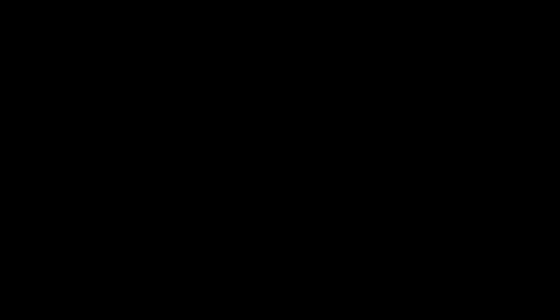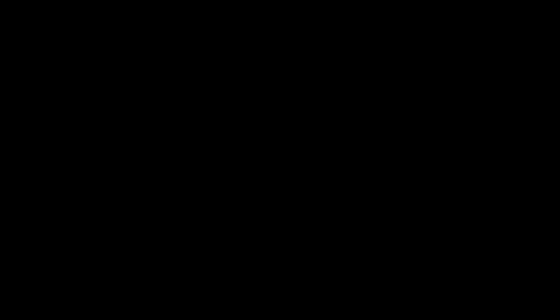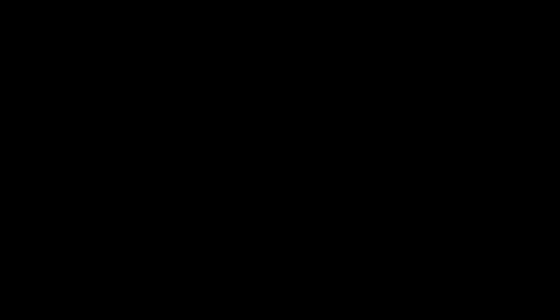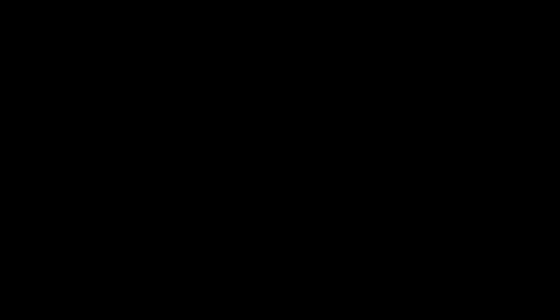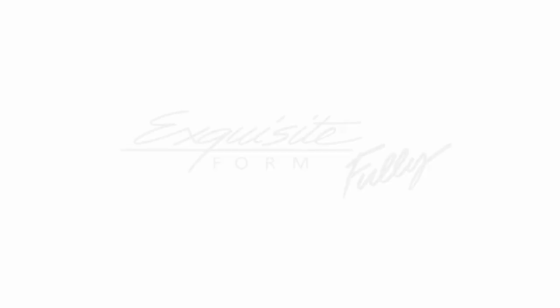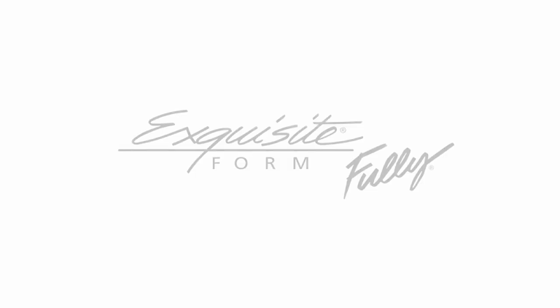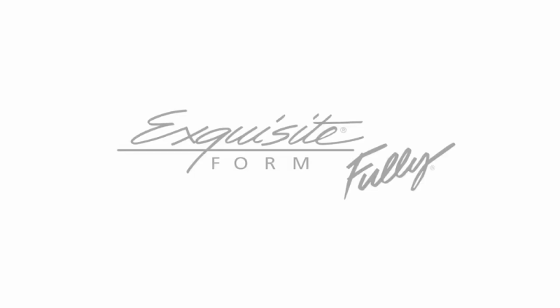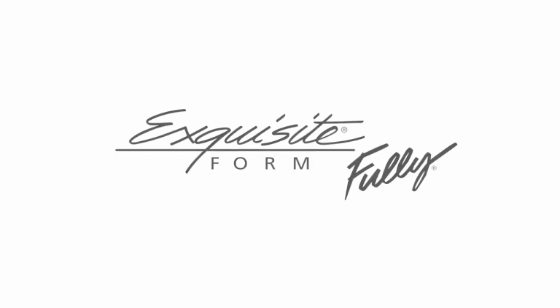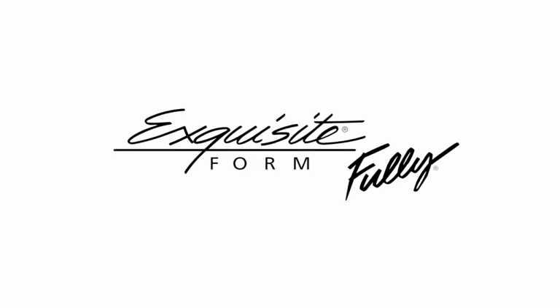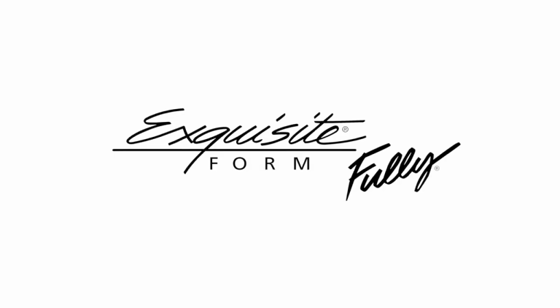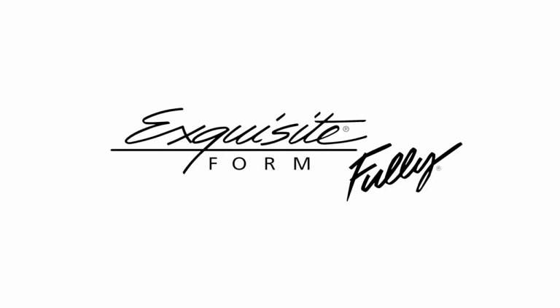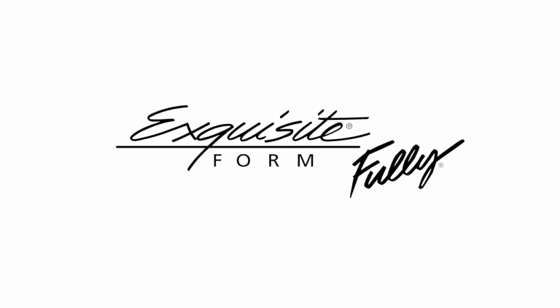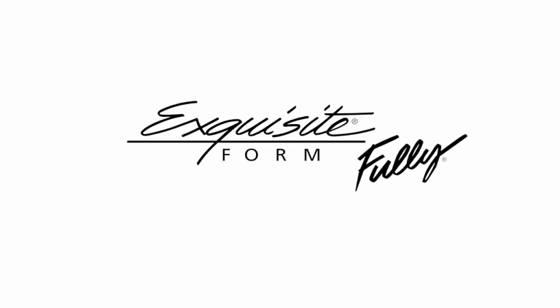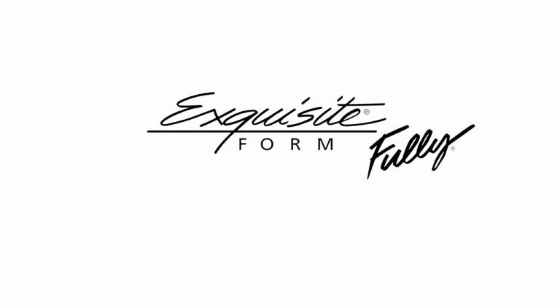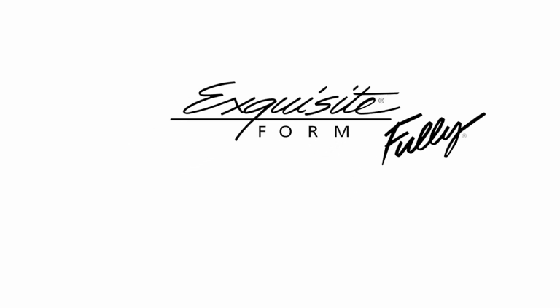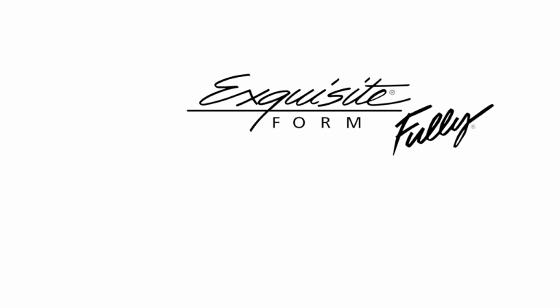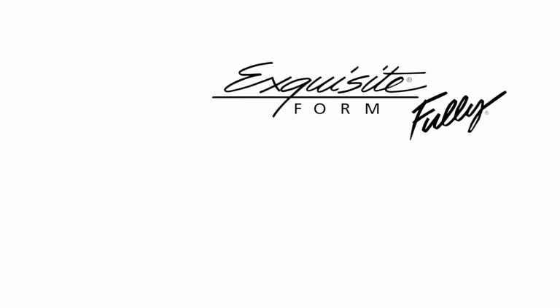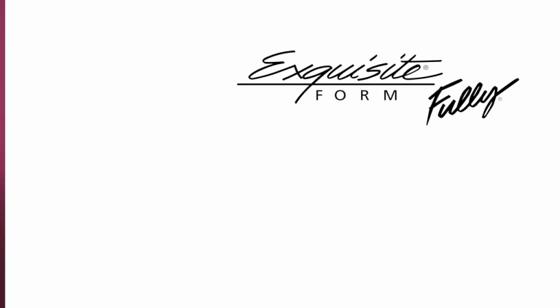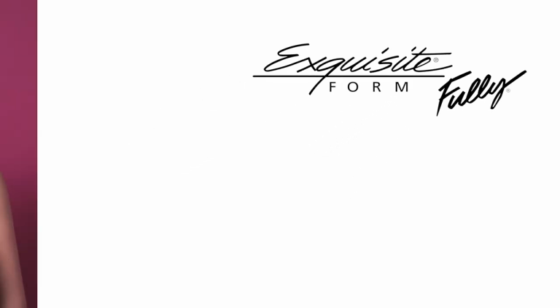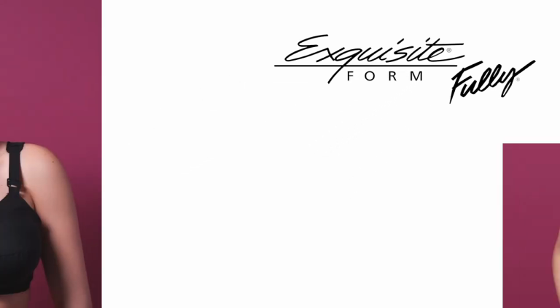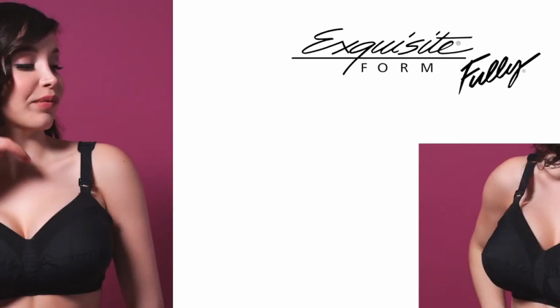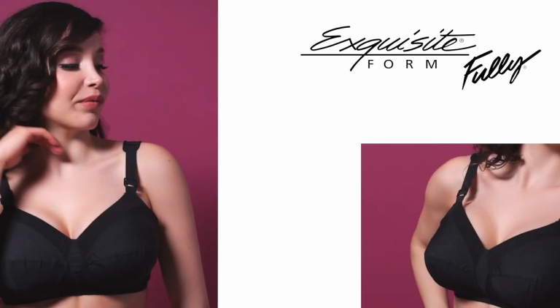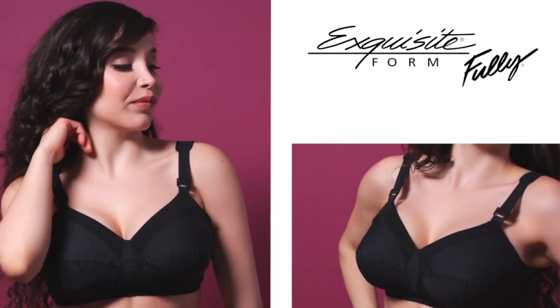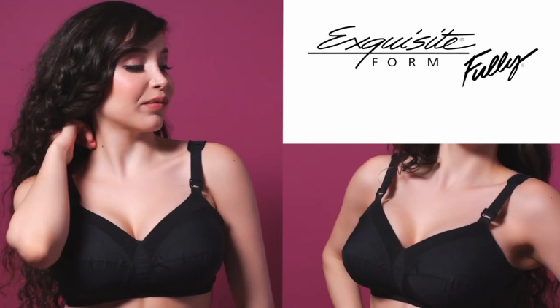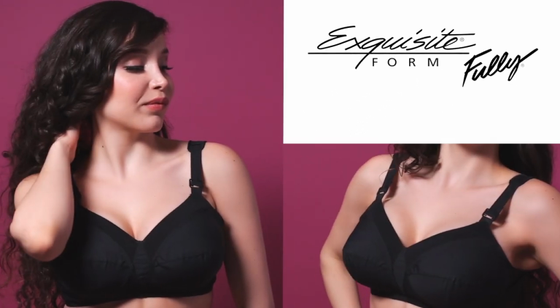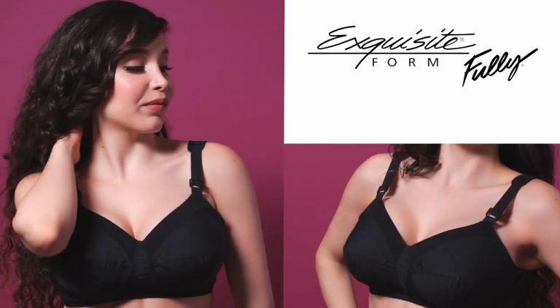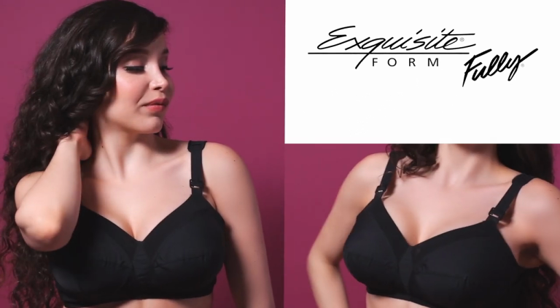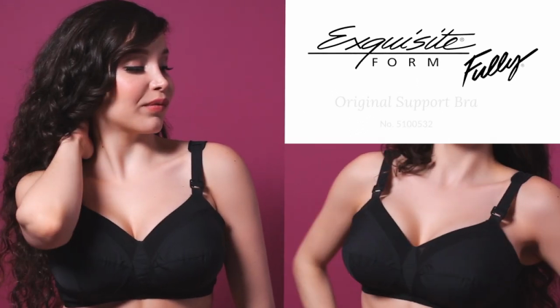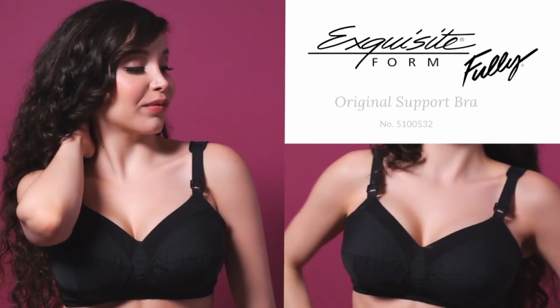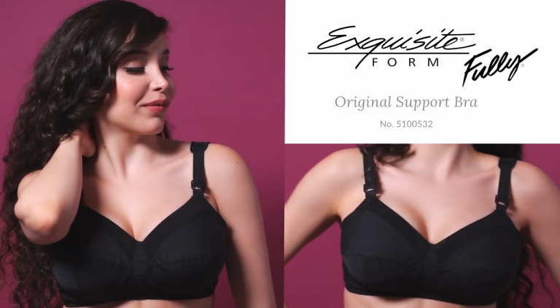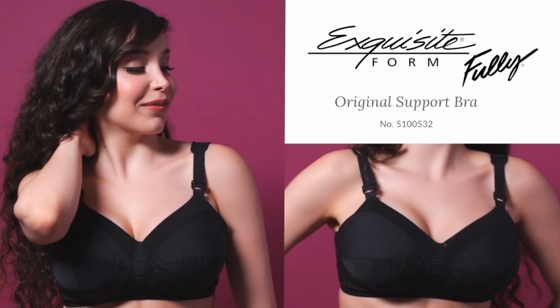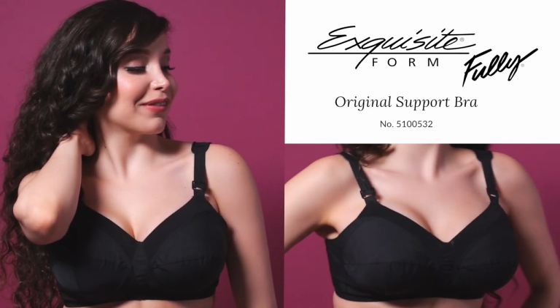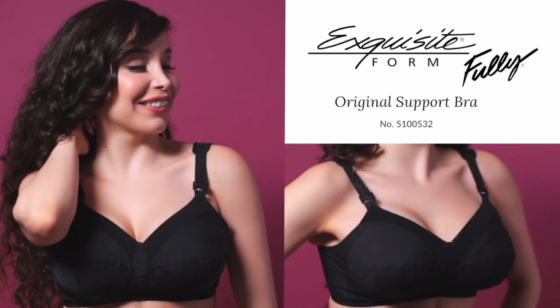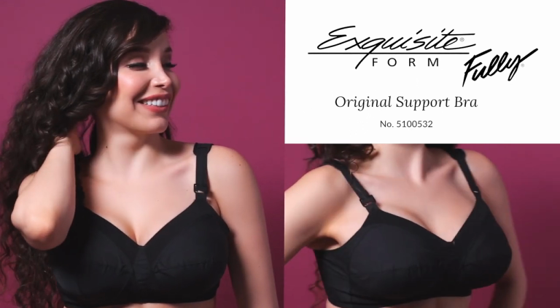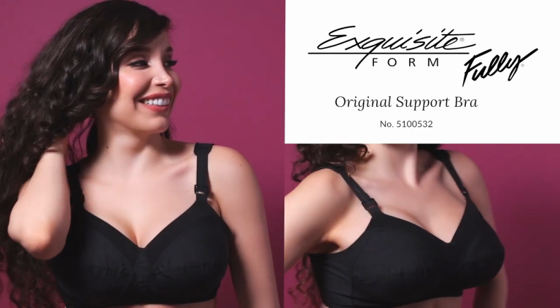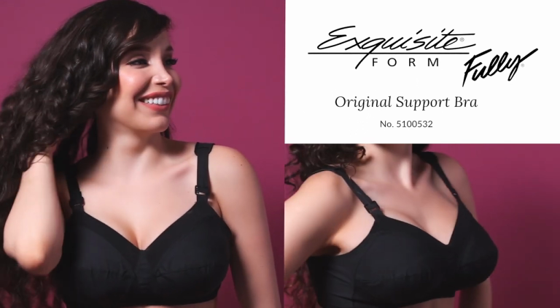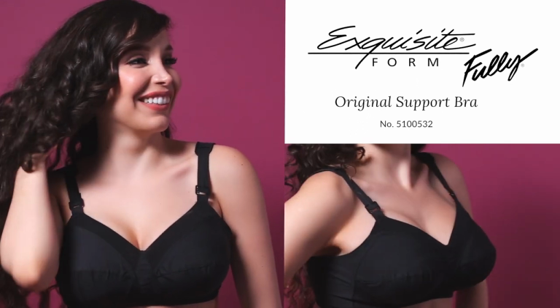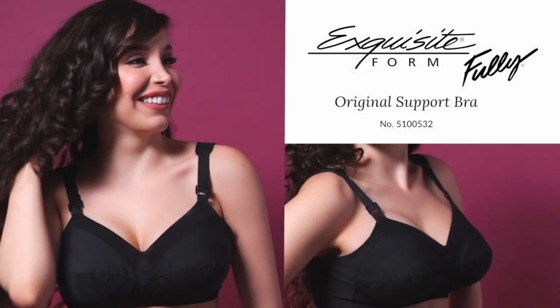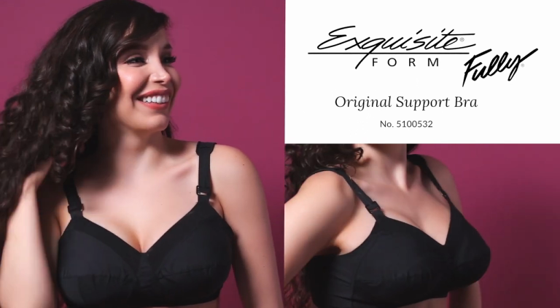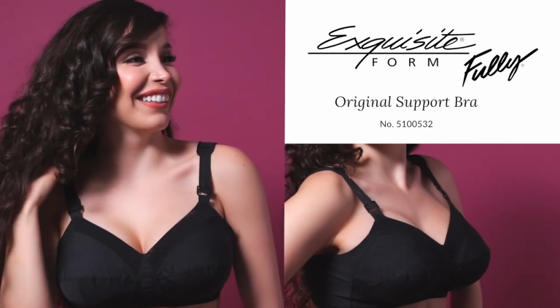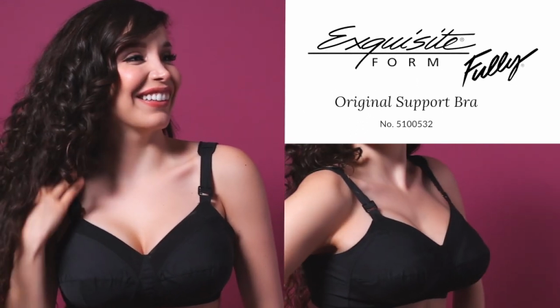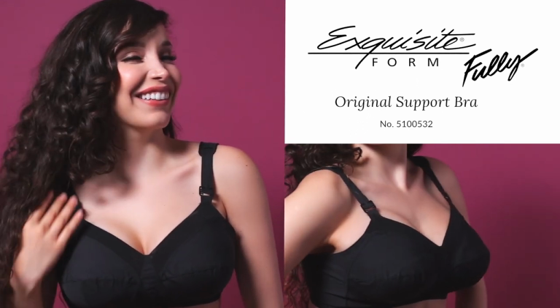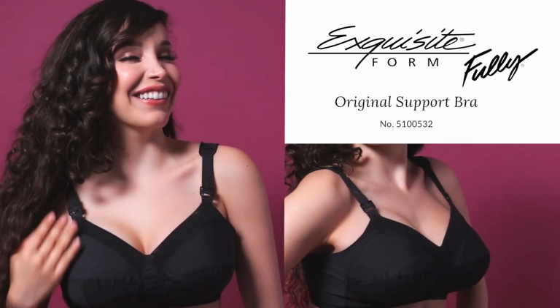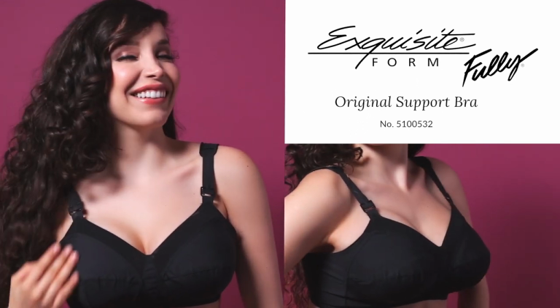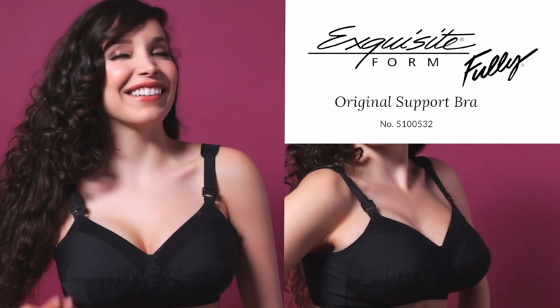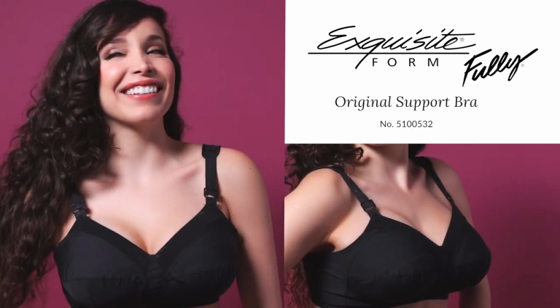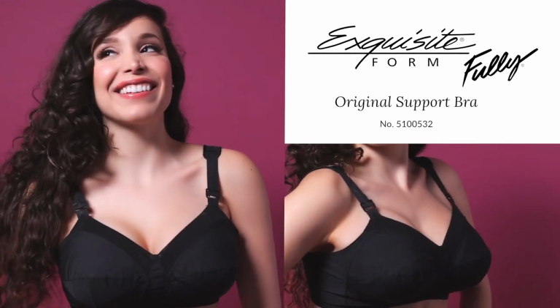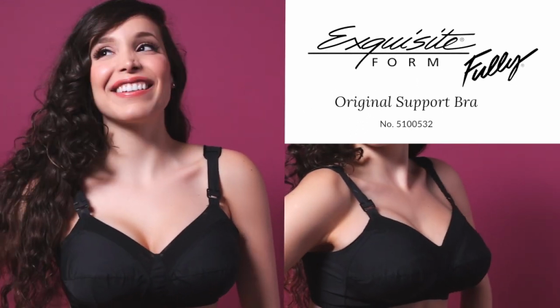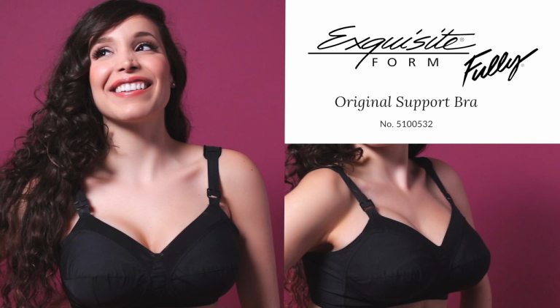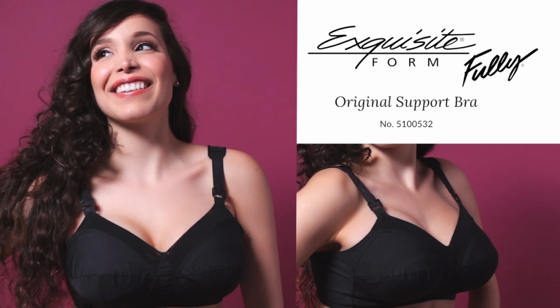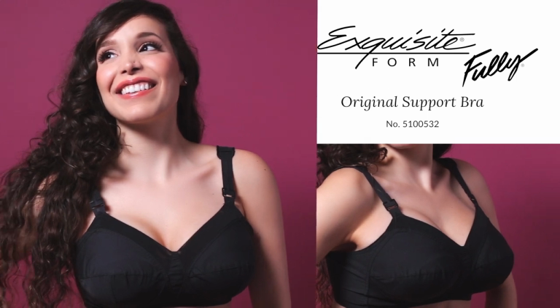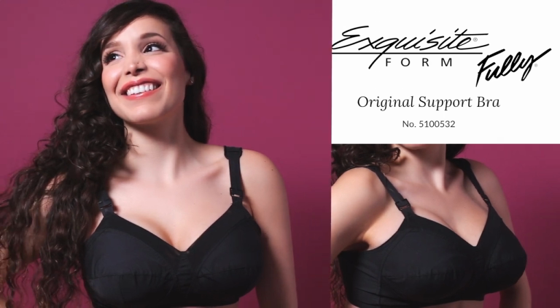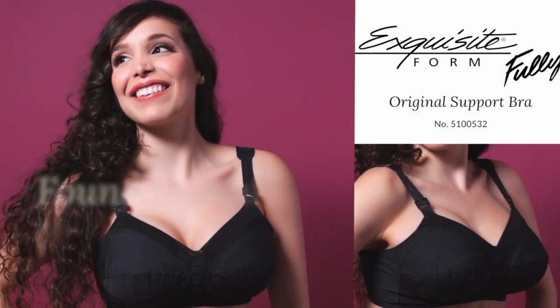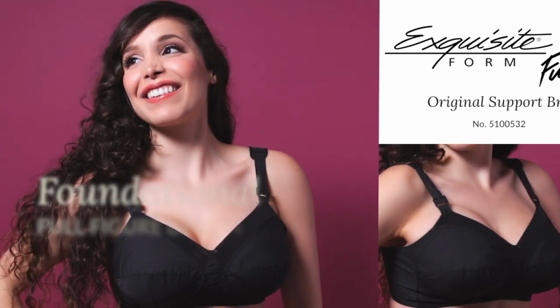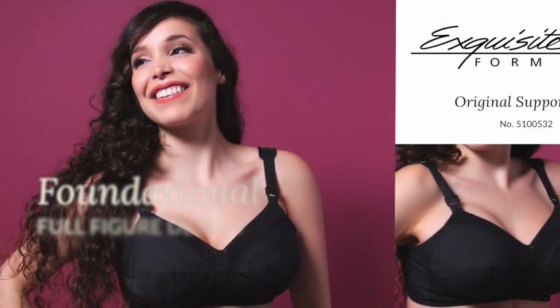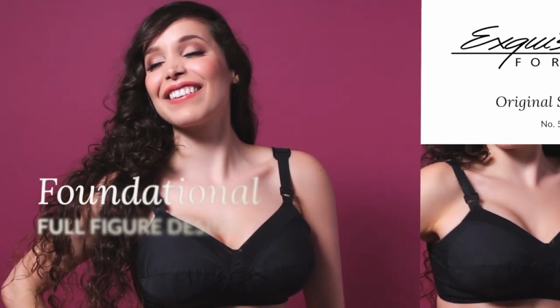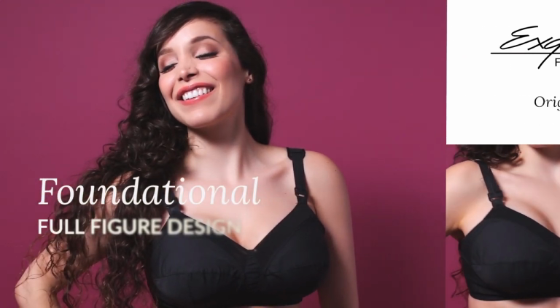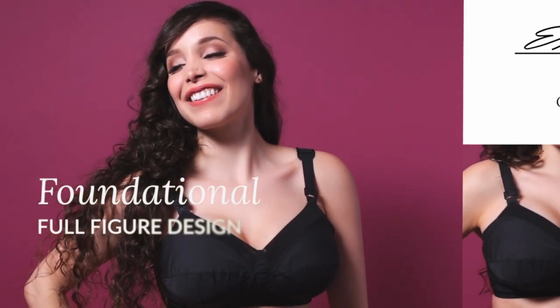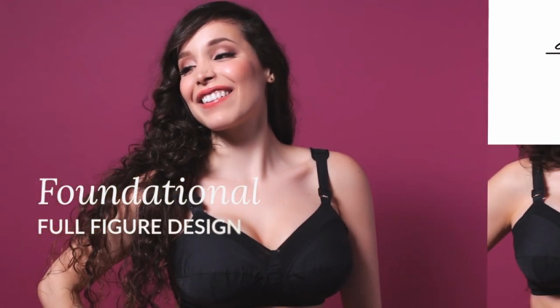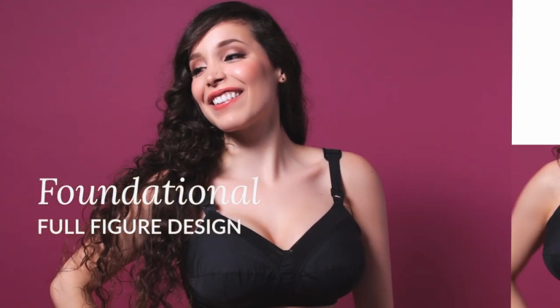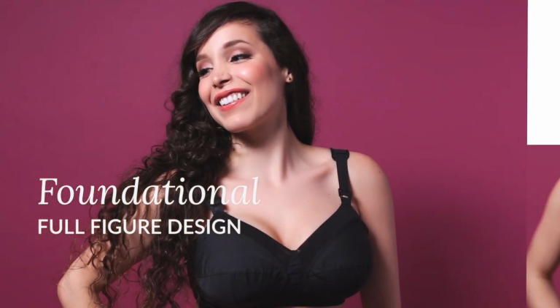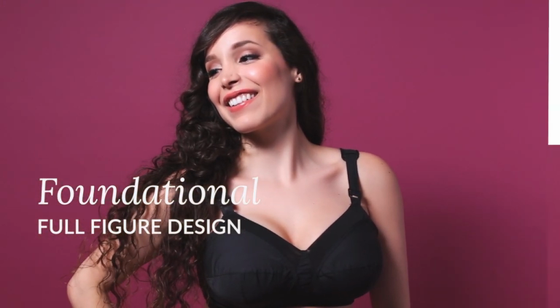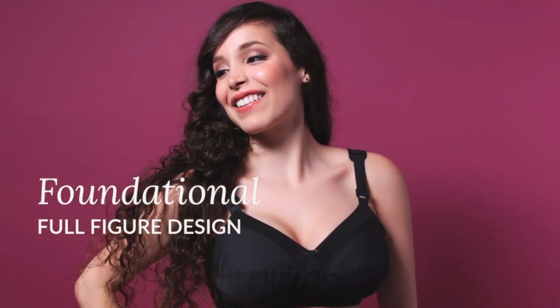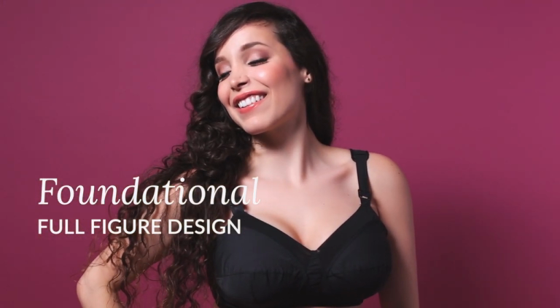The Exquisiteform Fully Original Support Bra. This is the foundational bra, designed with fuller needs in mind.